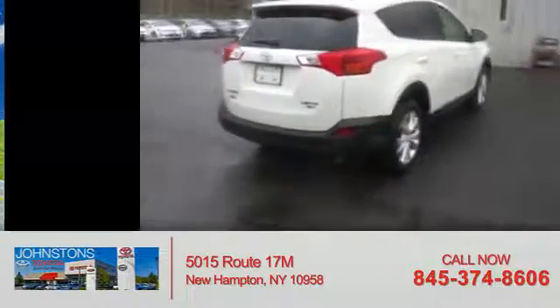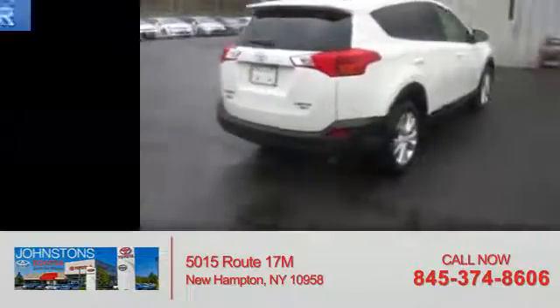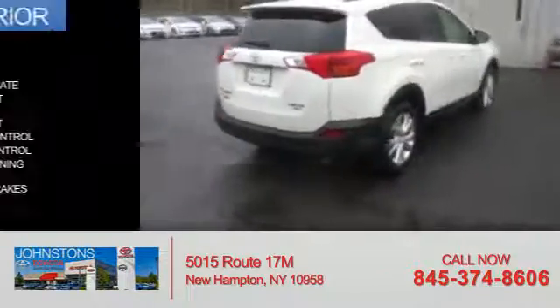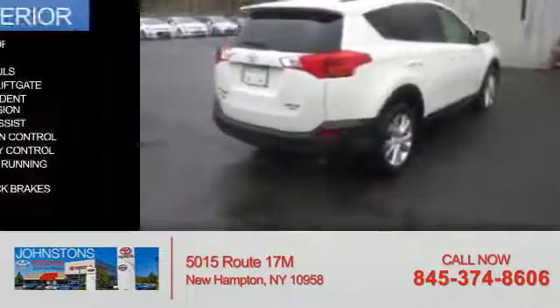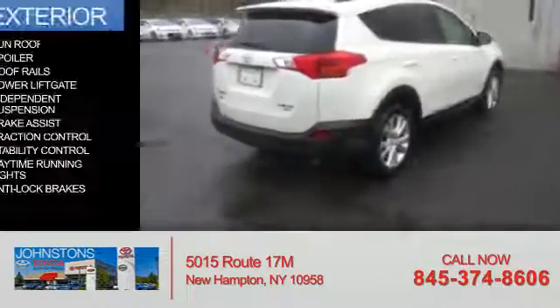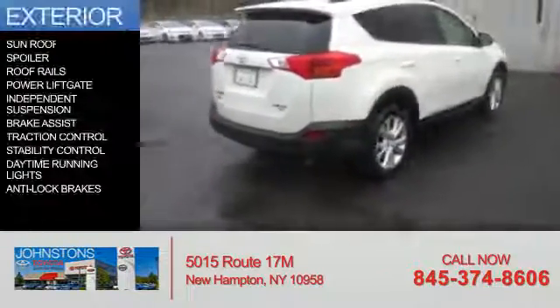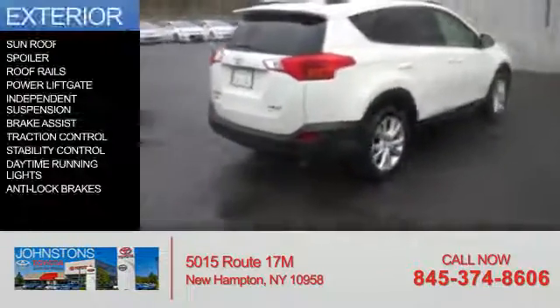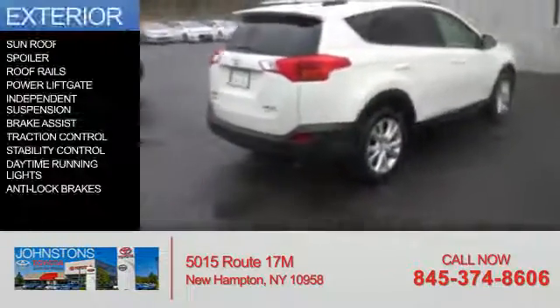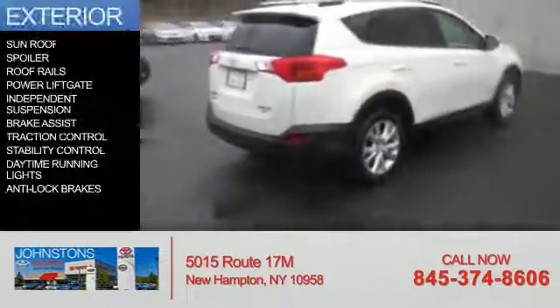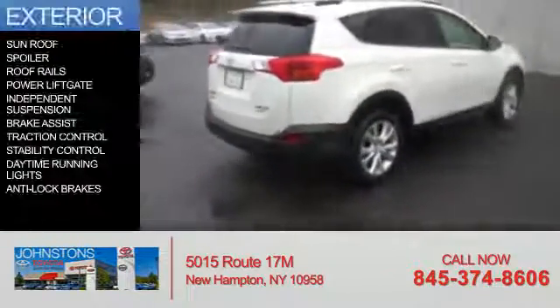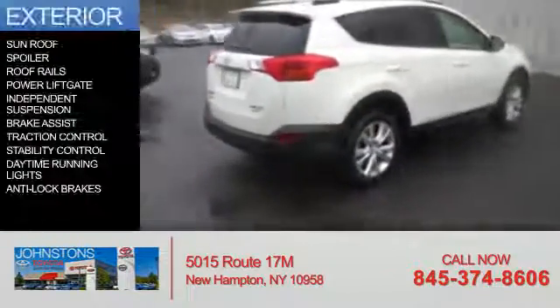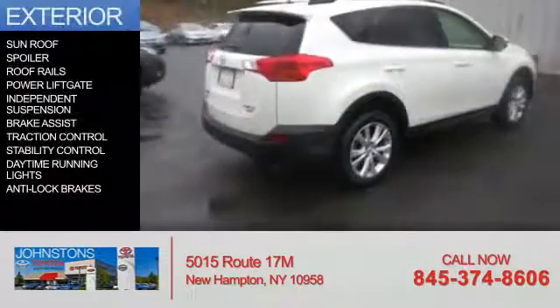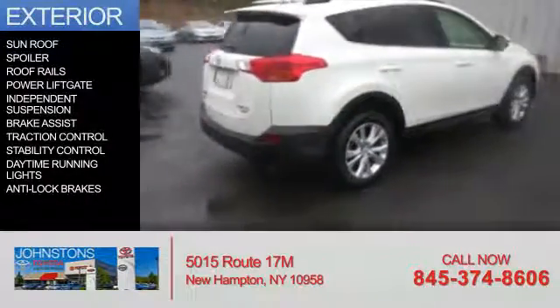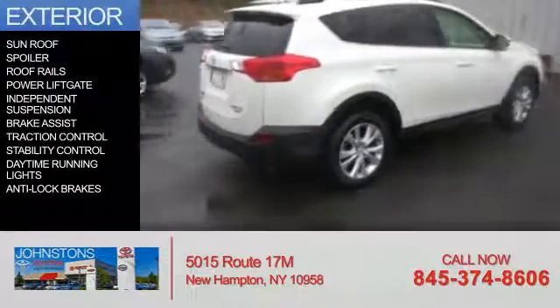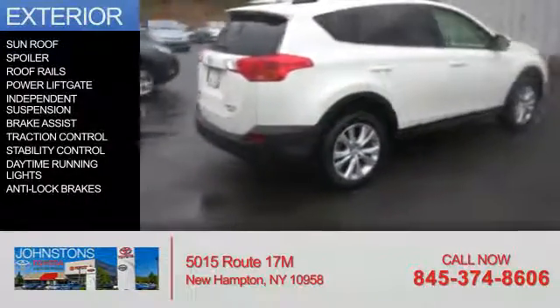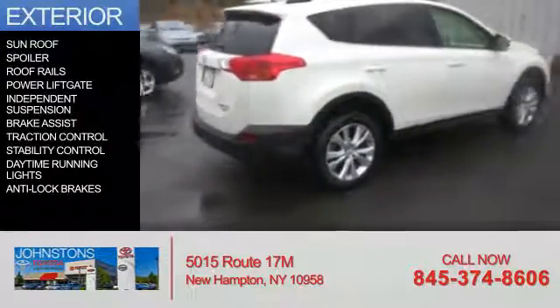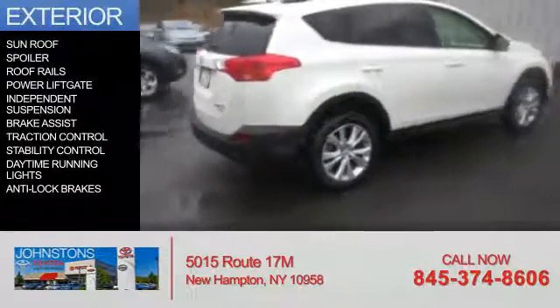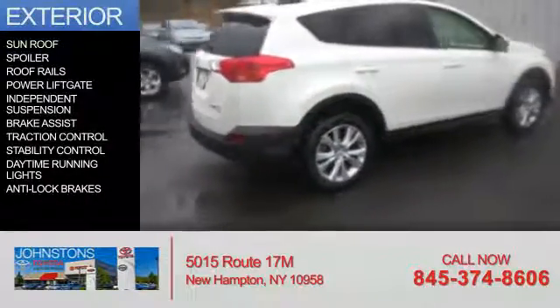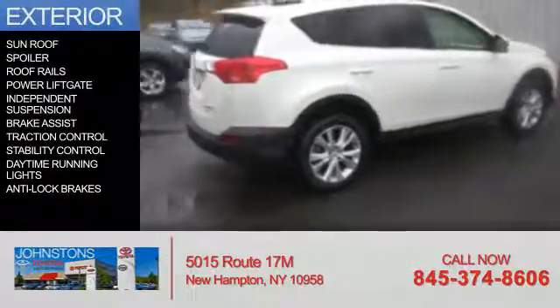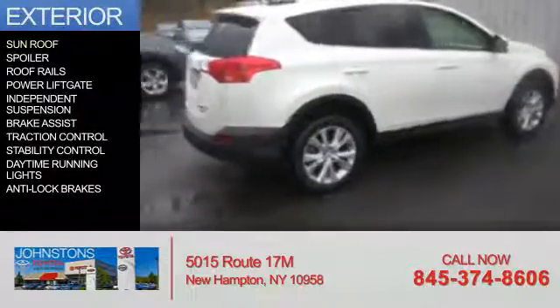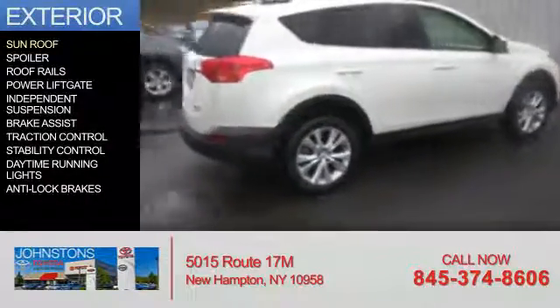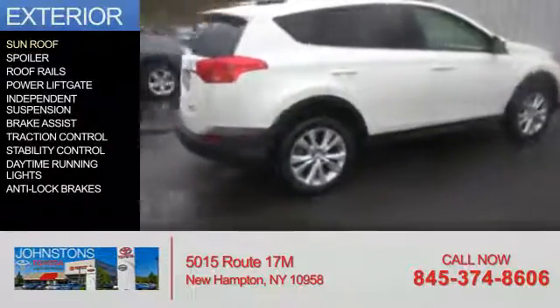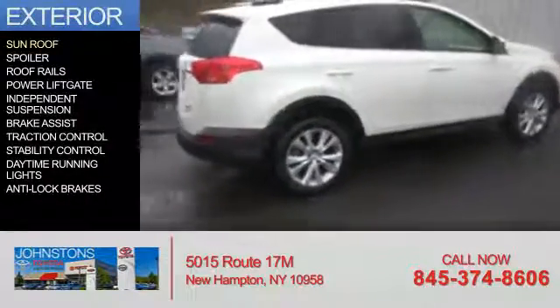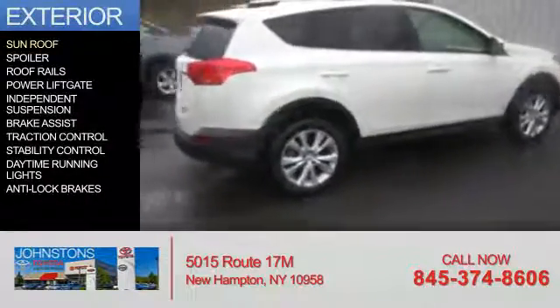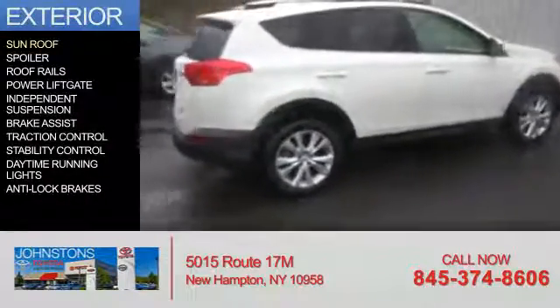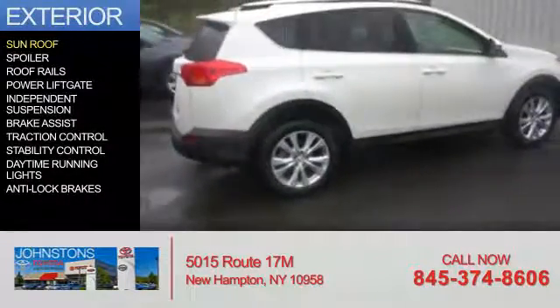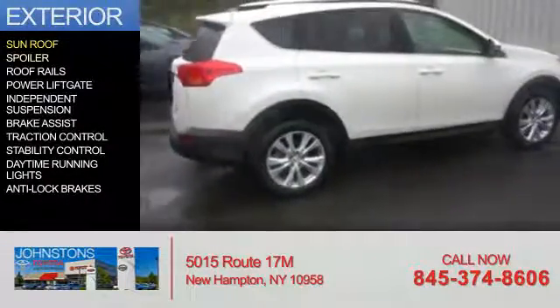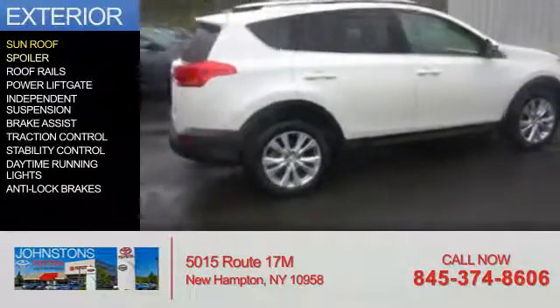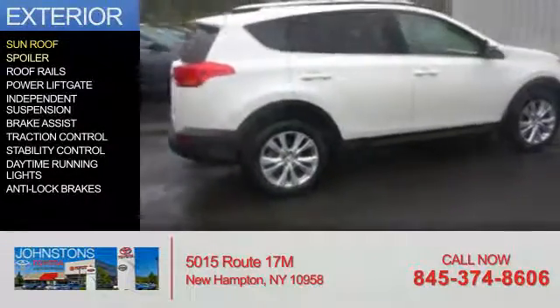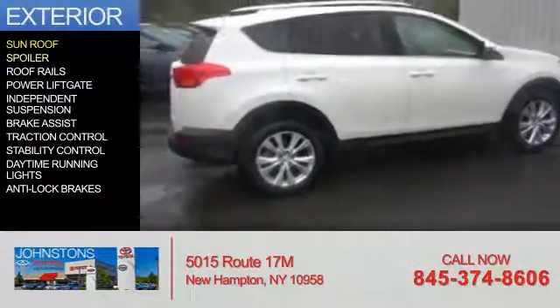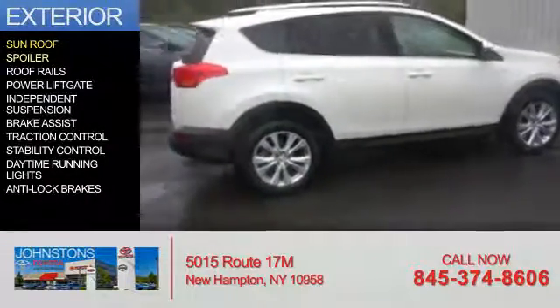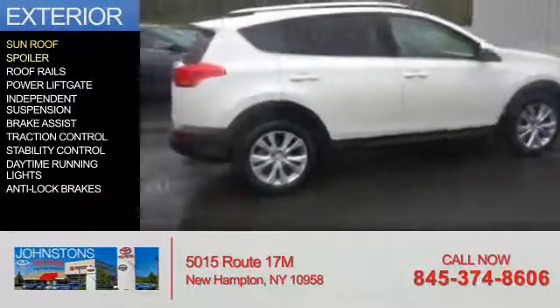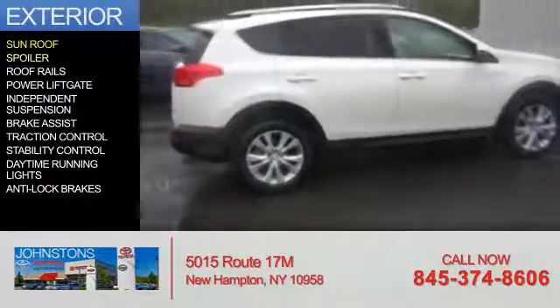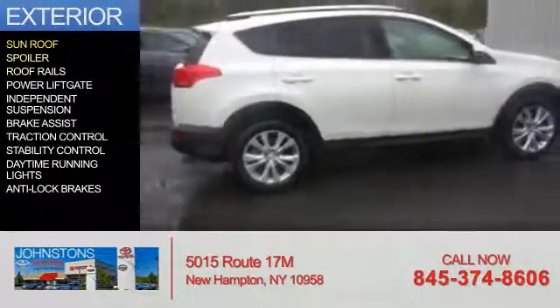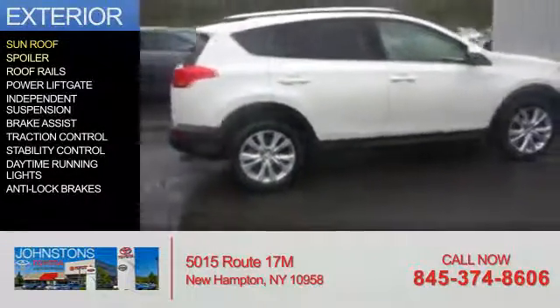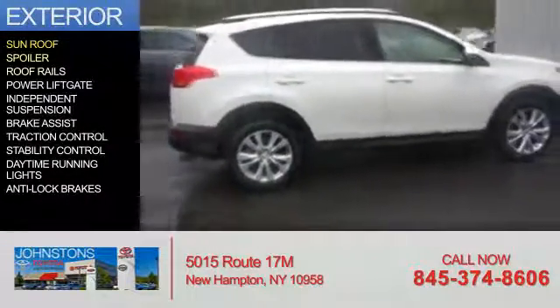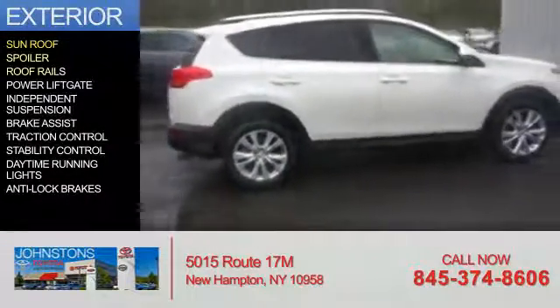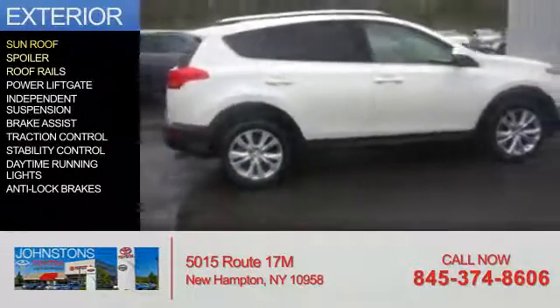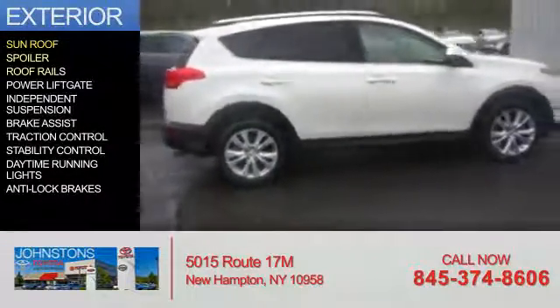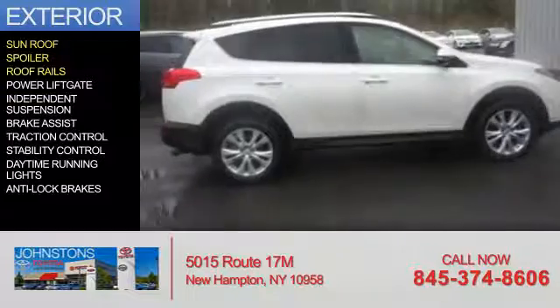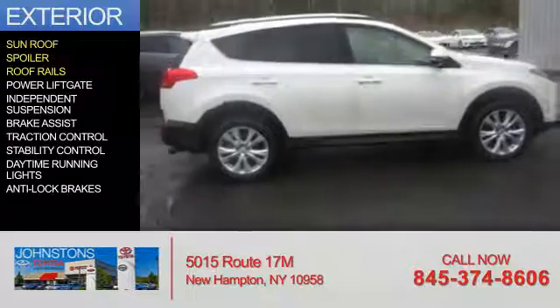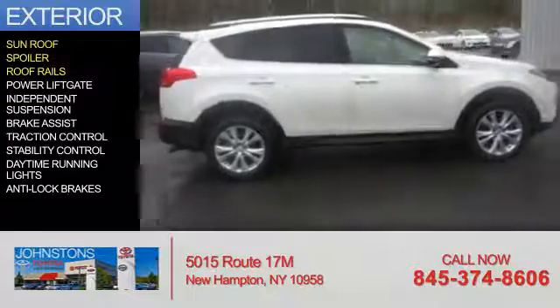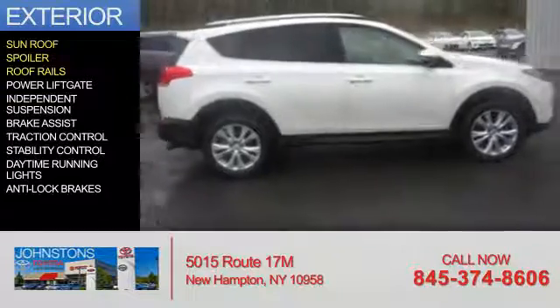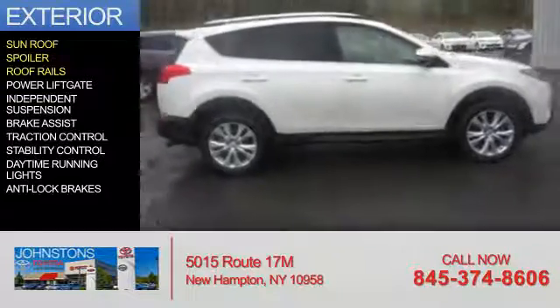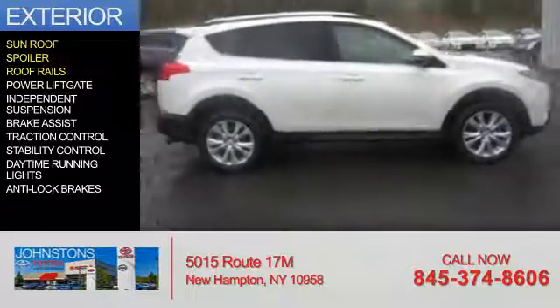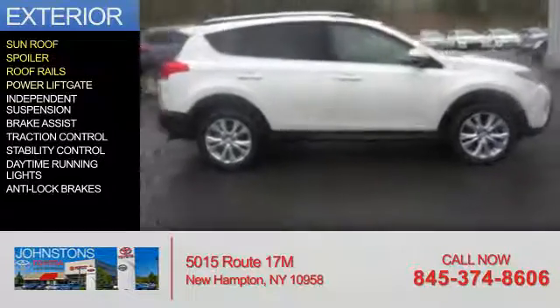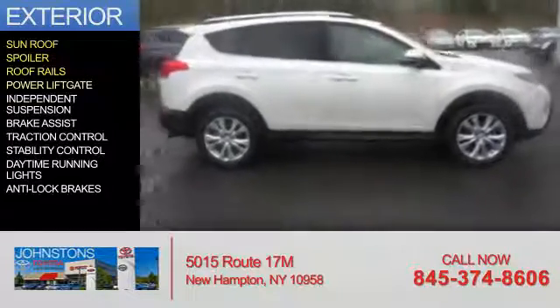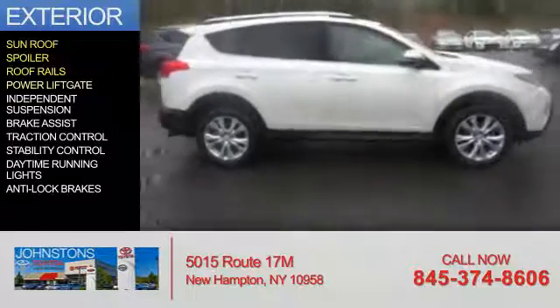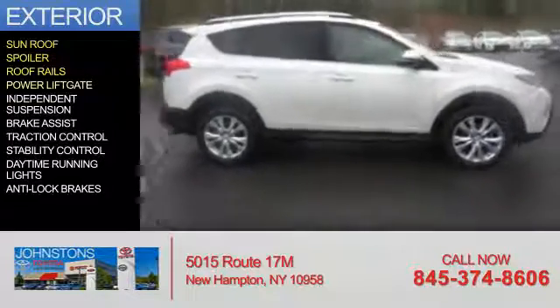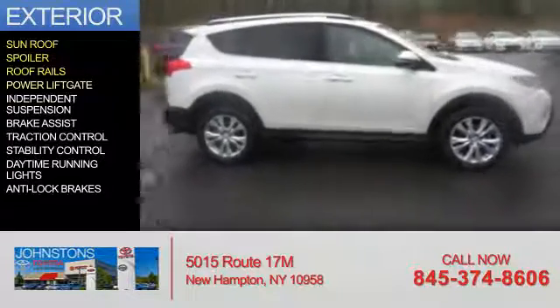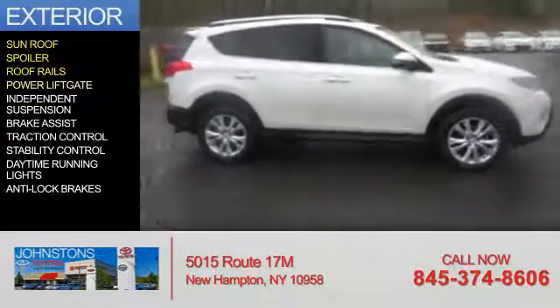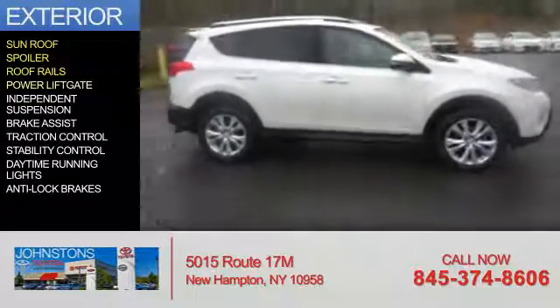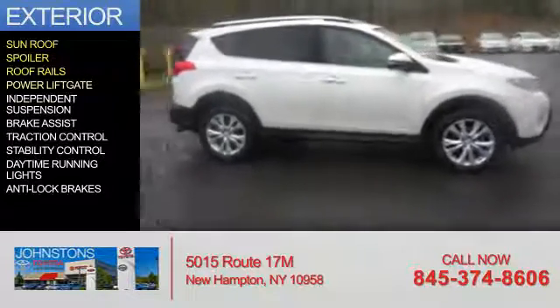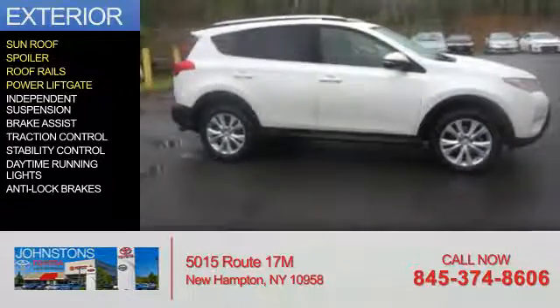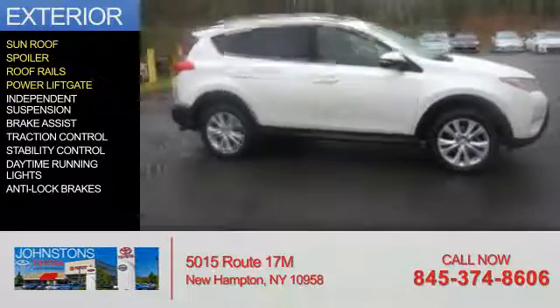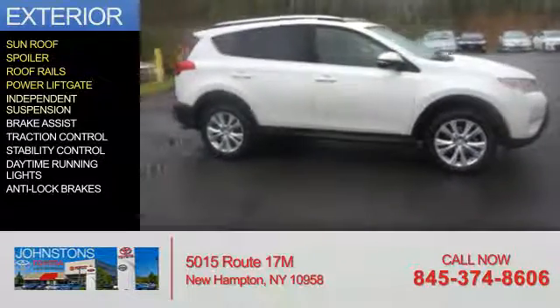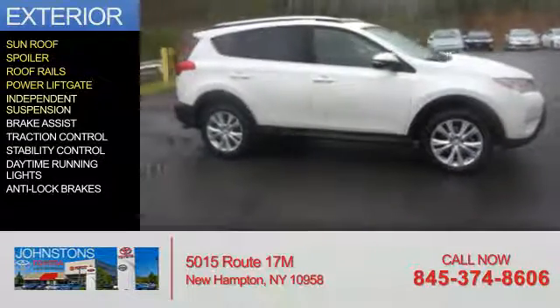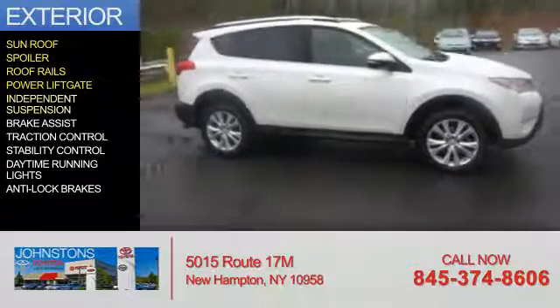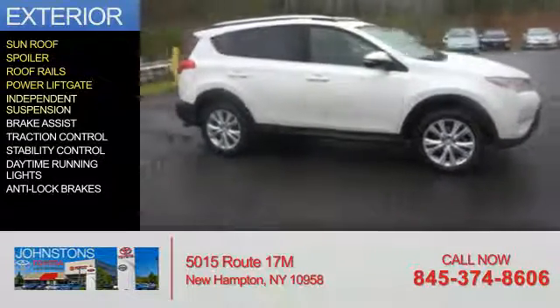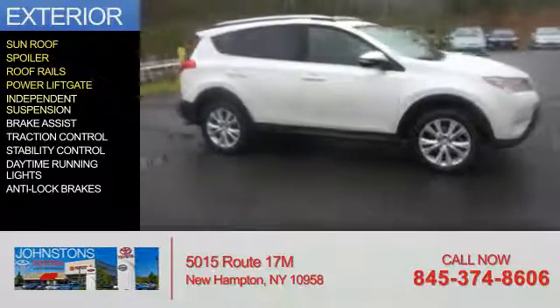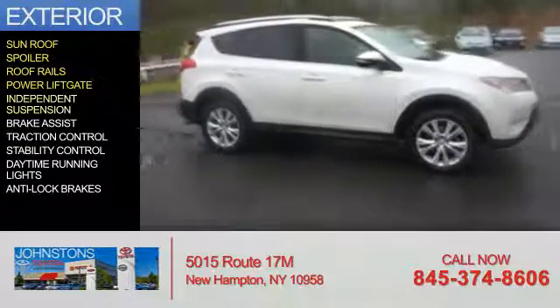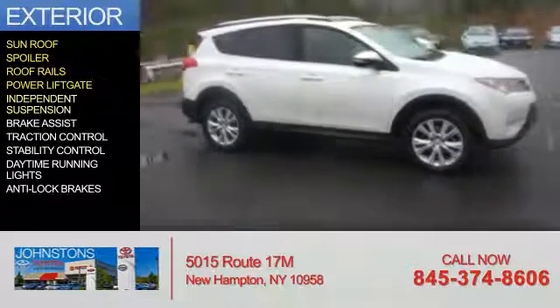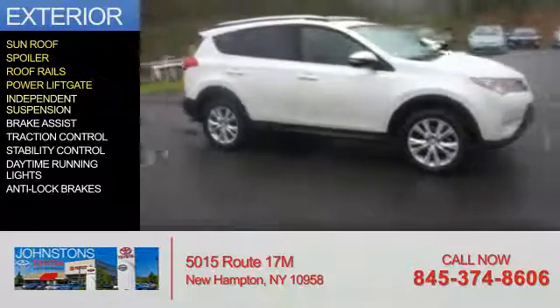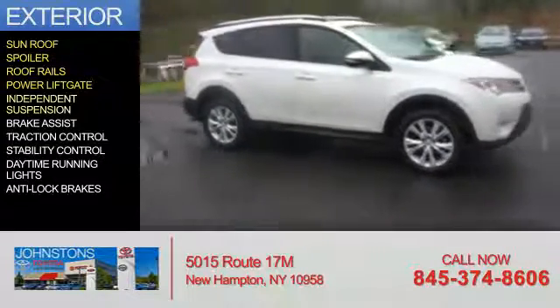The features include a sunroof, a spoiler, roof rails, power lift gate, and independent suspension.